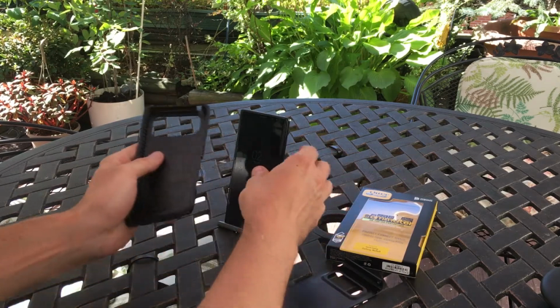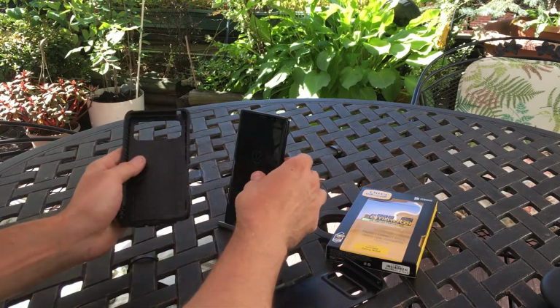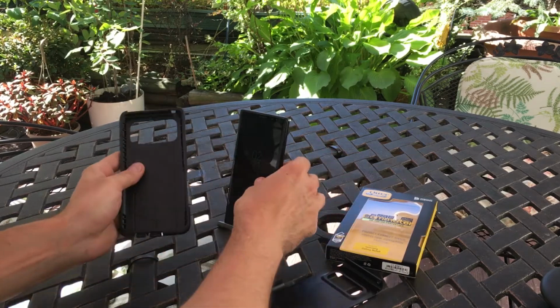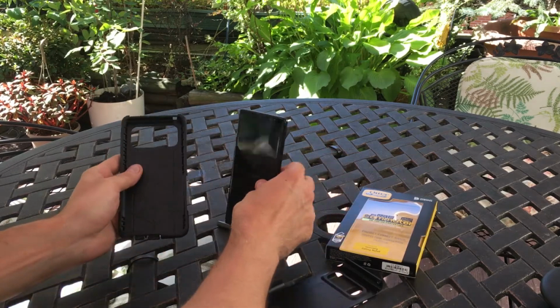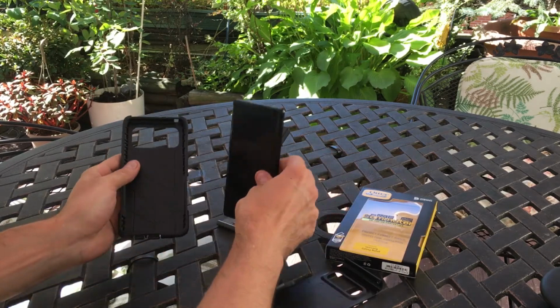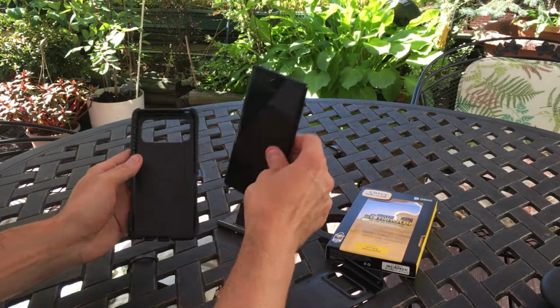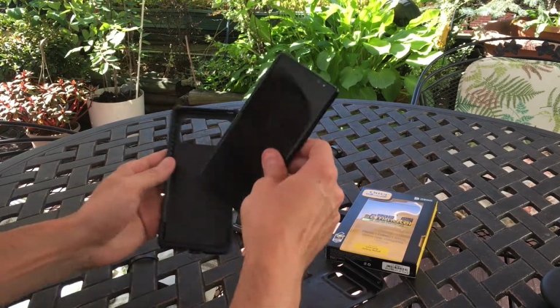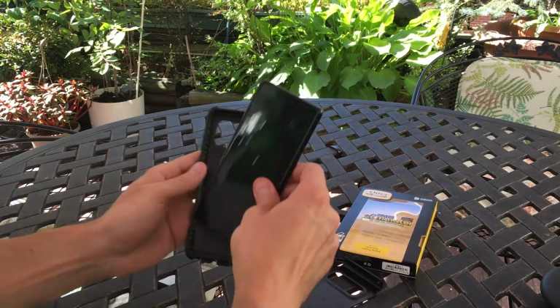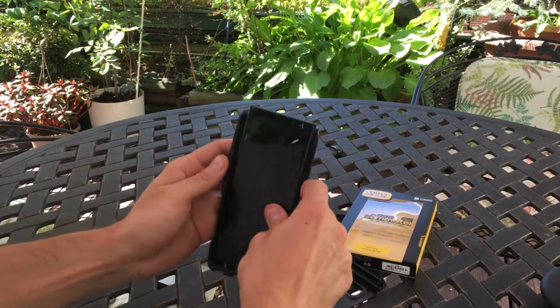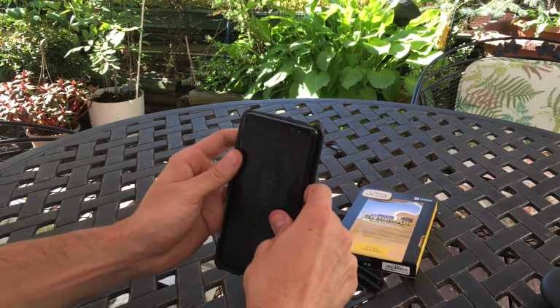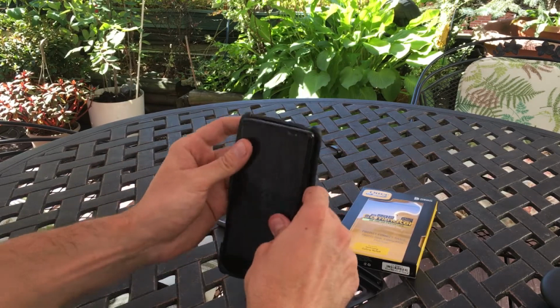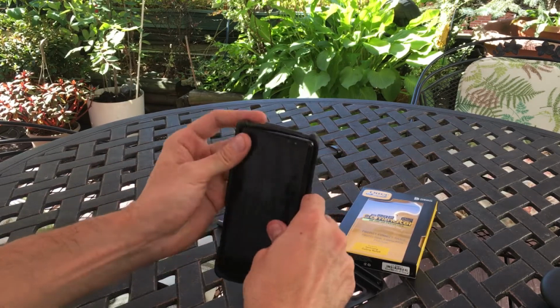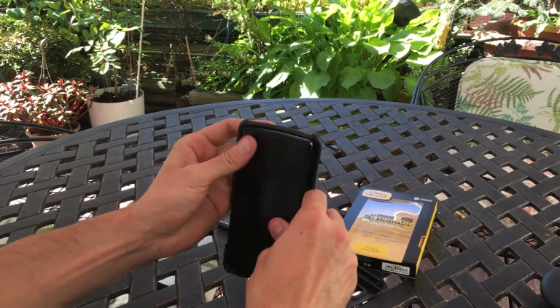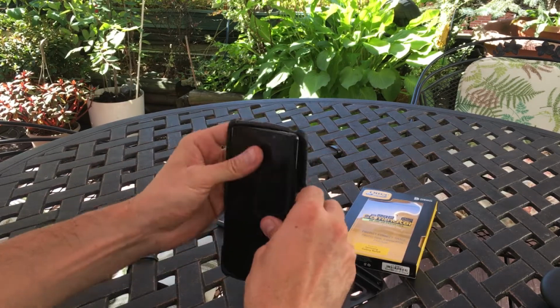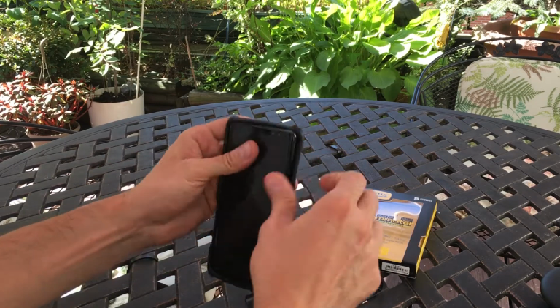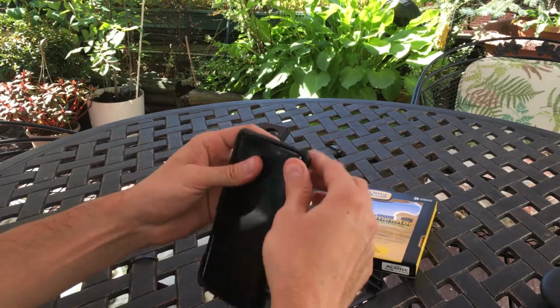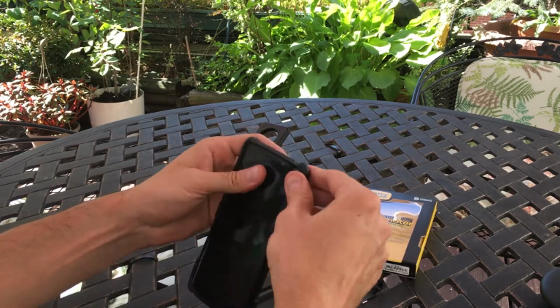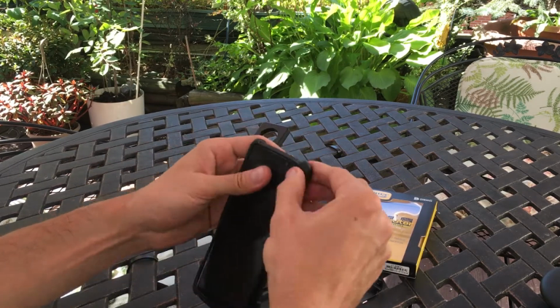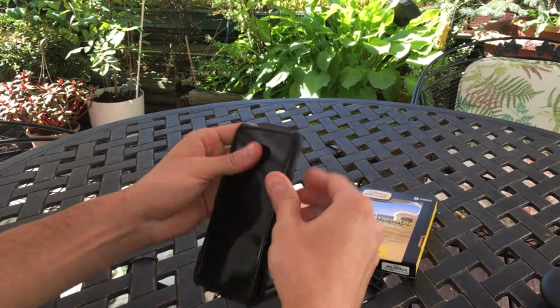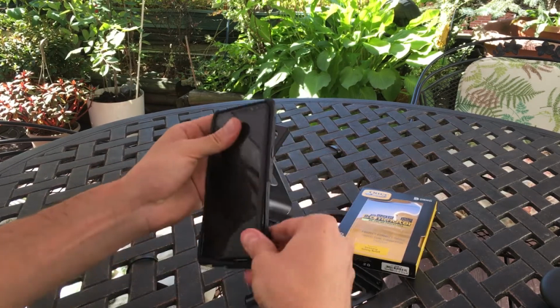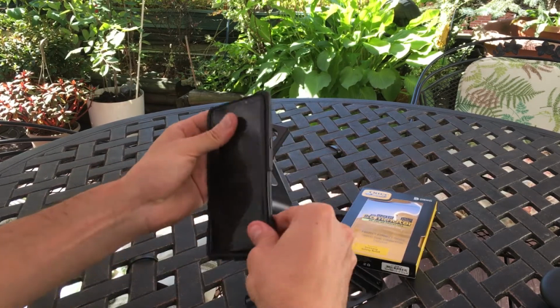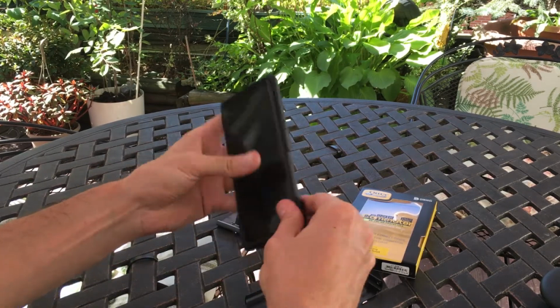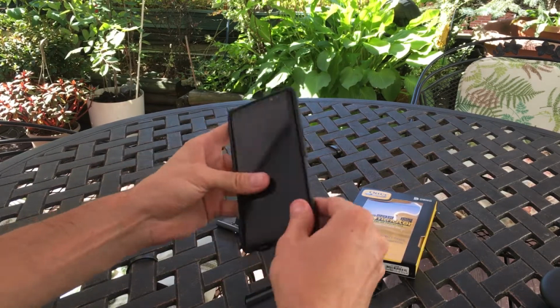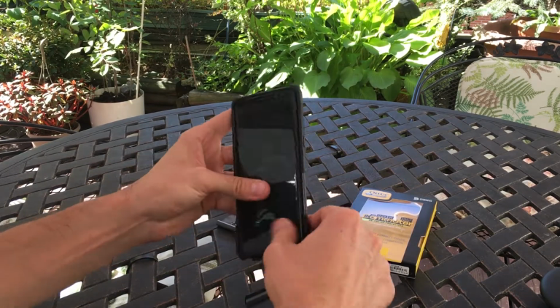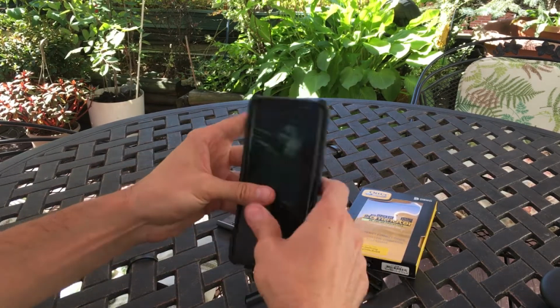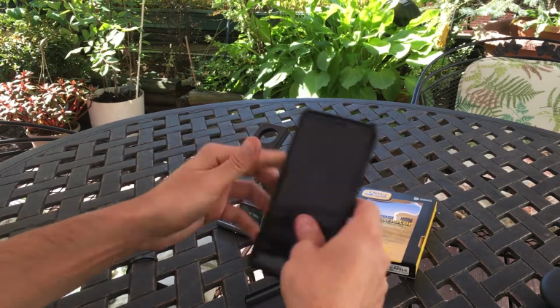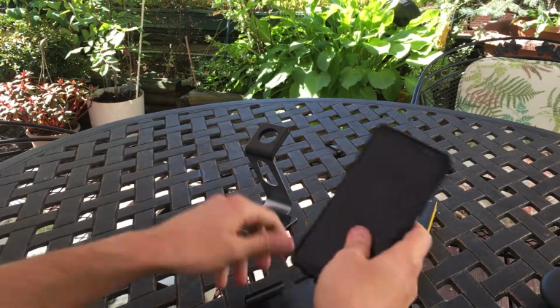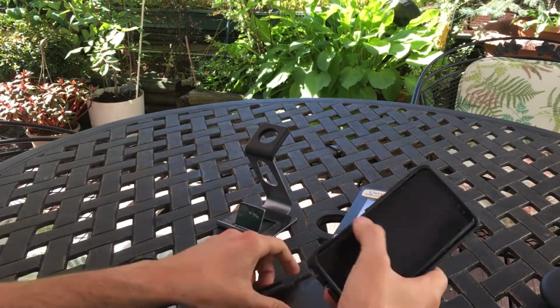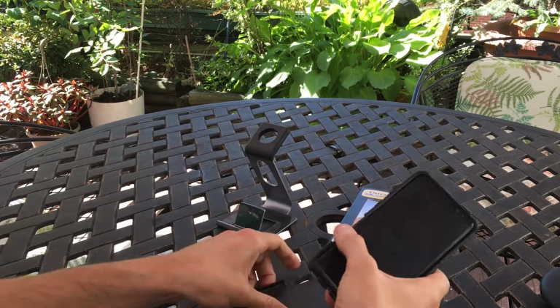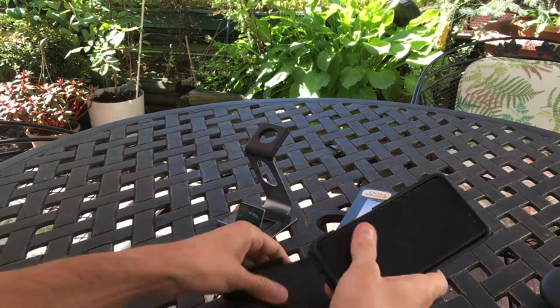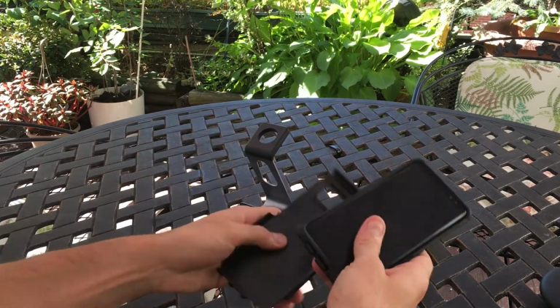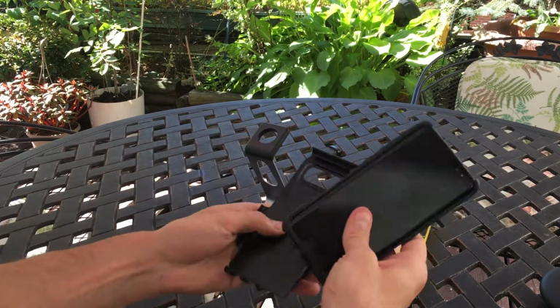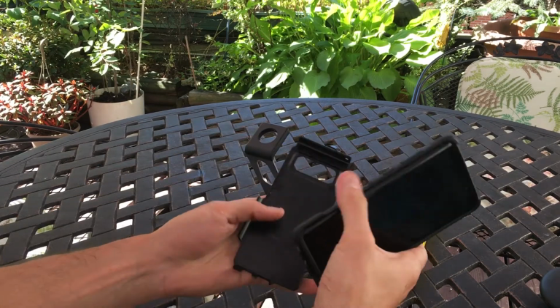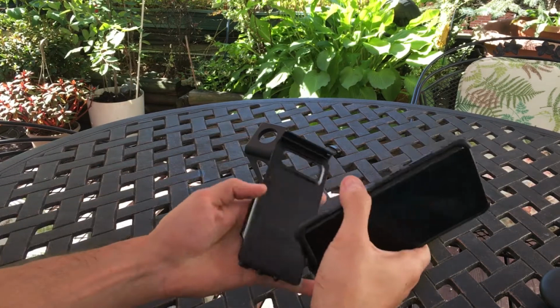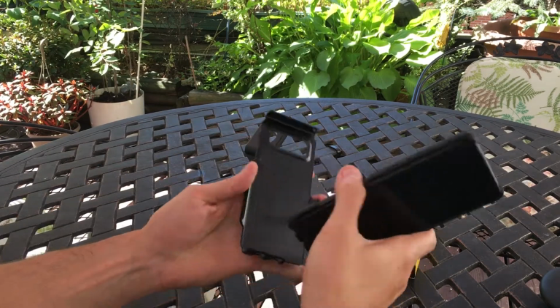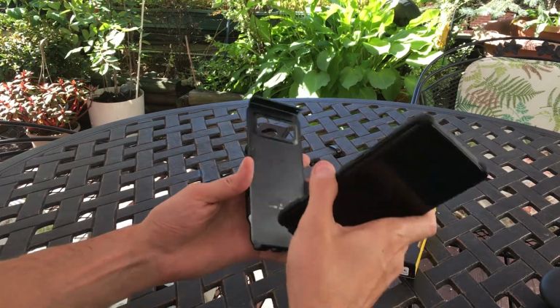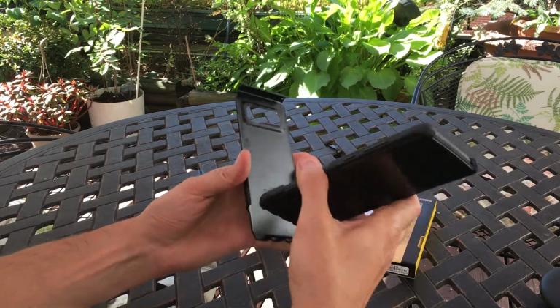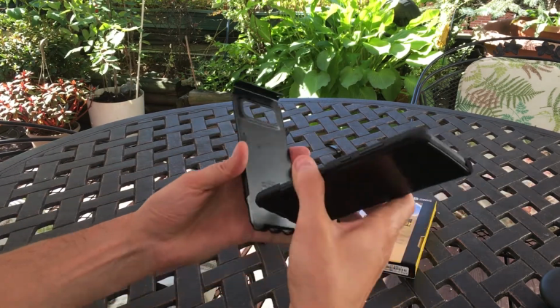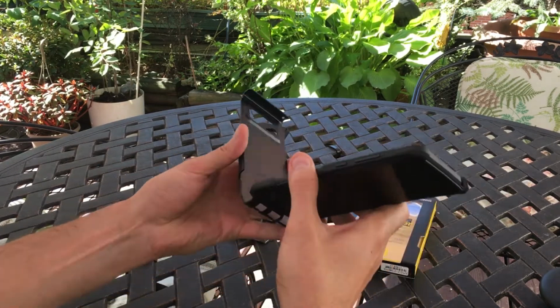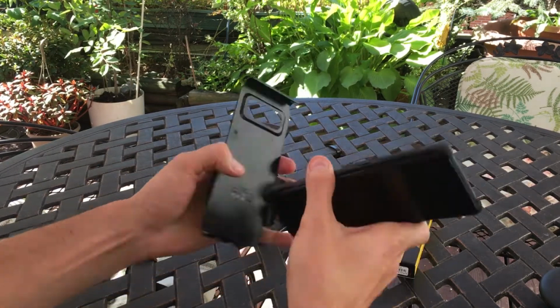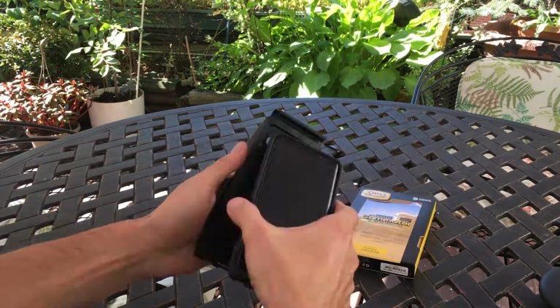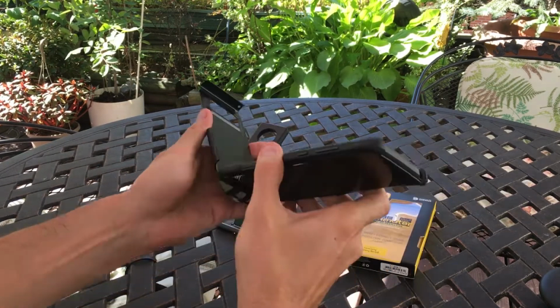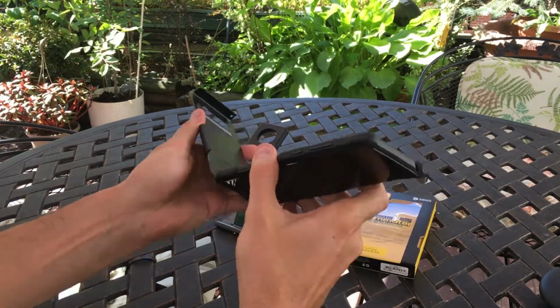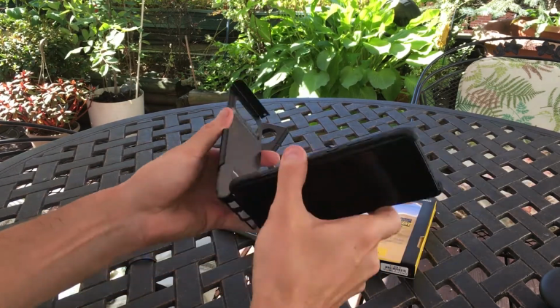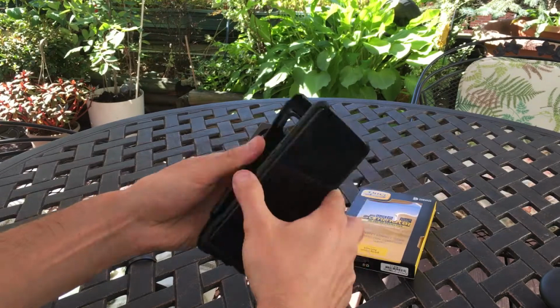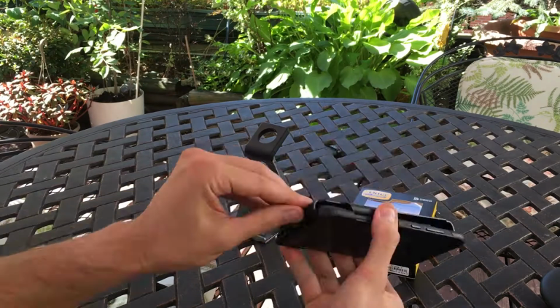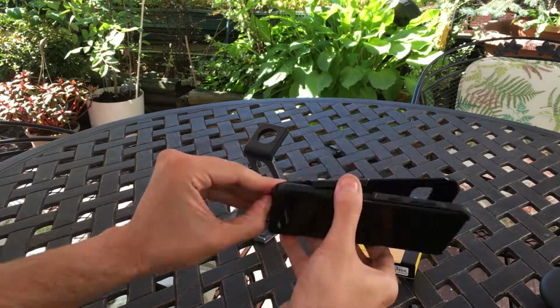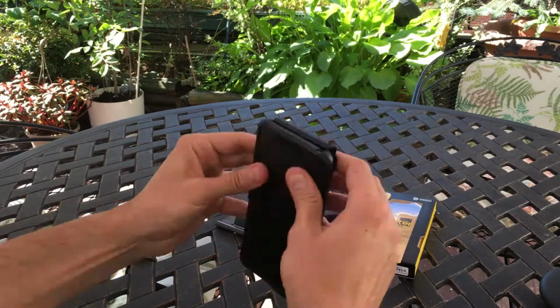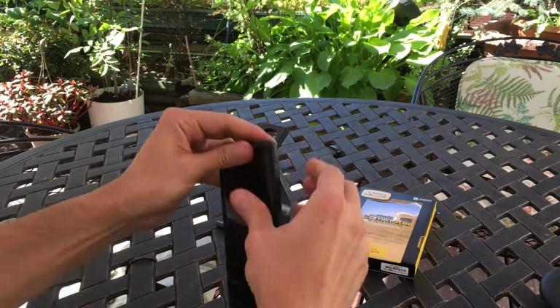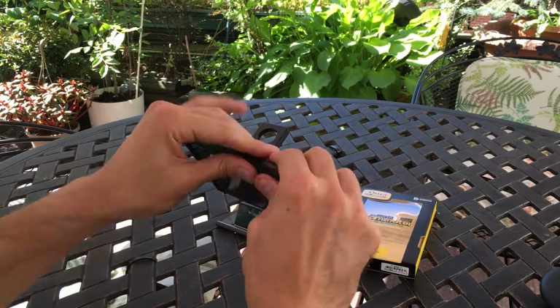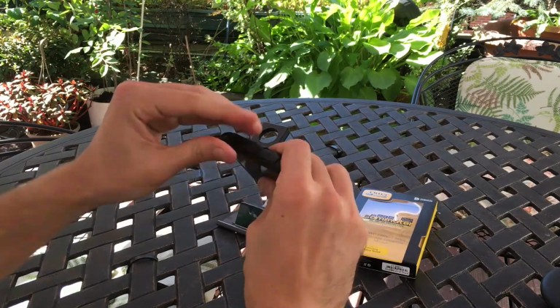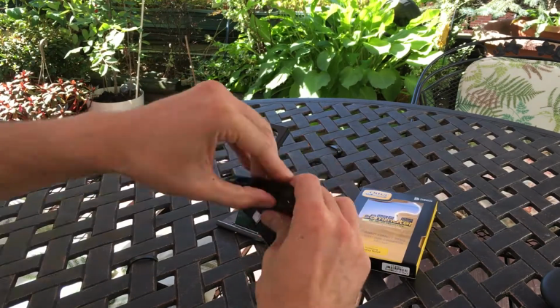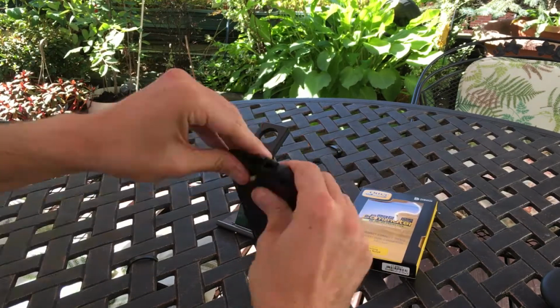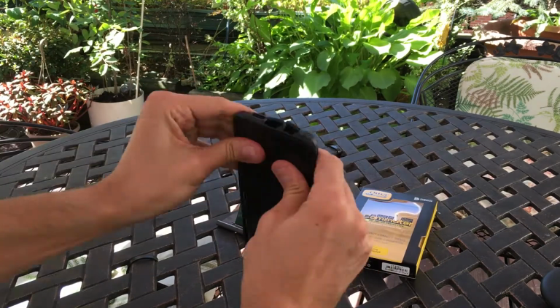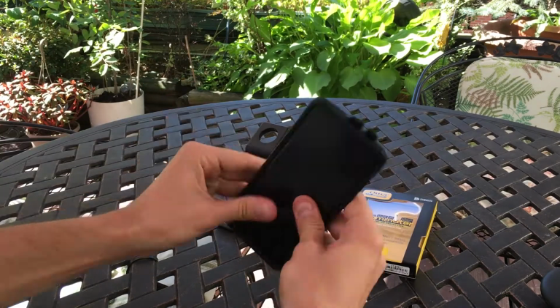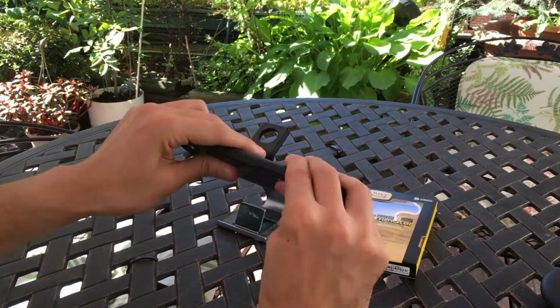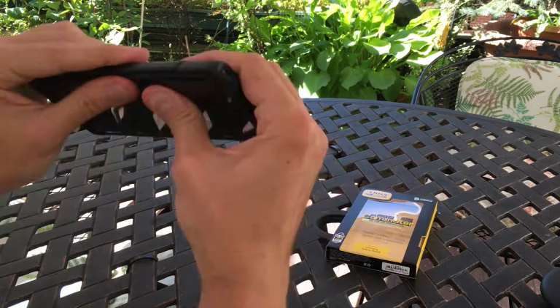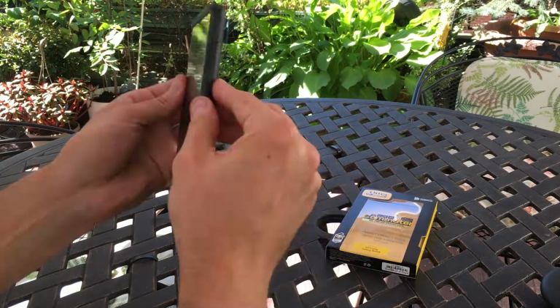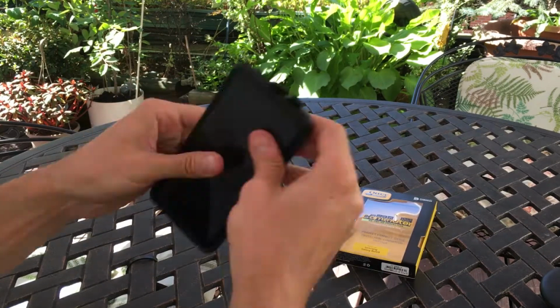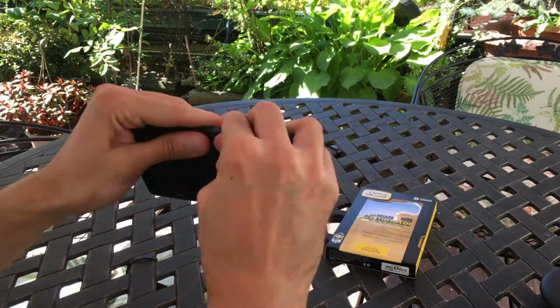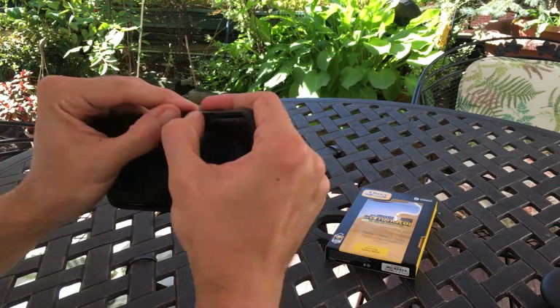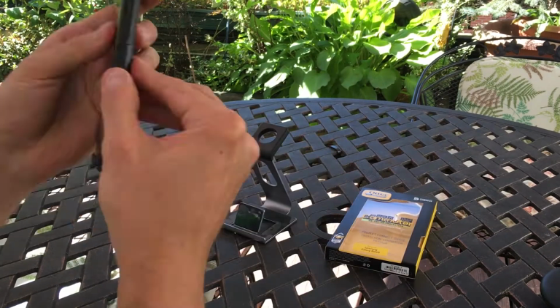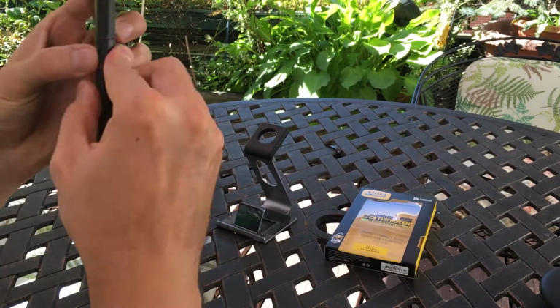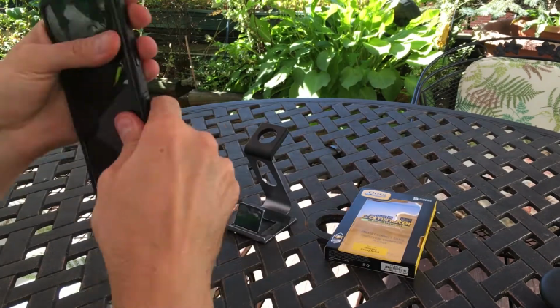Installation is pretty simple. I found the easiest way to install it is to insert the rubber flaps first, and then your phone goes in pretty nicely.